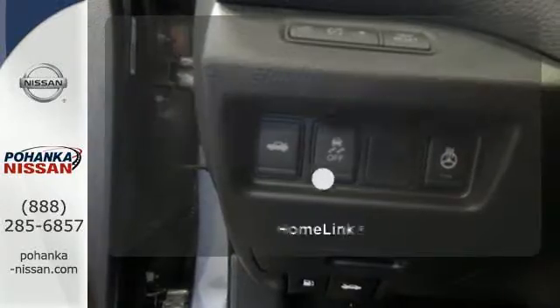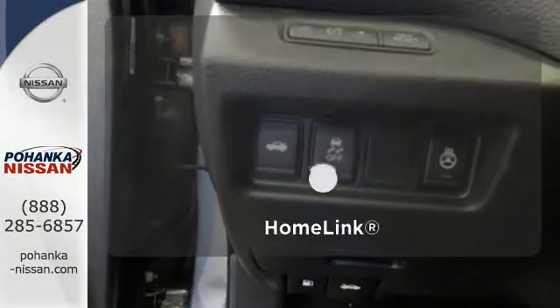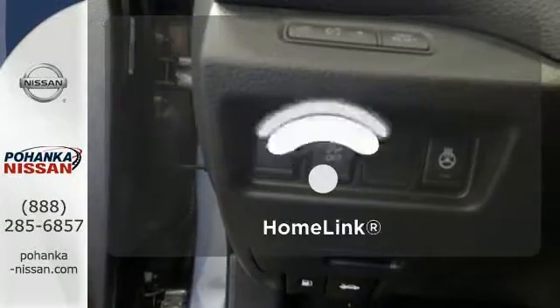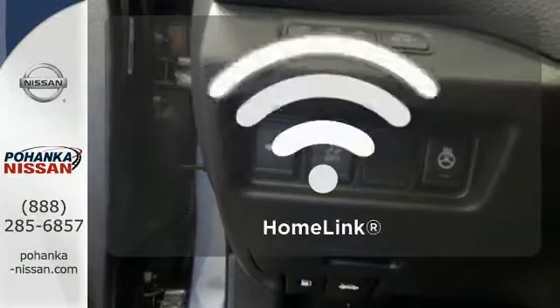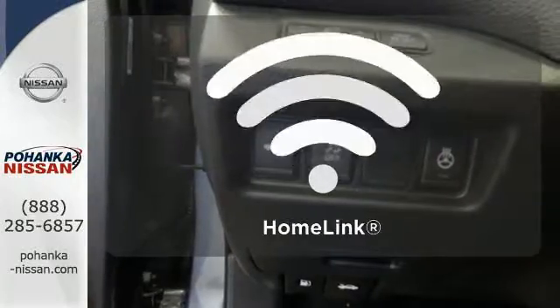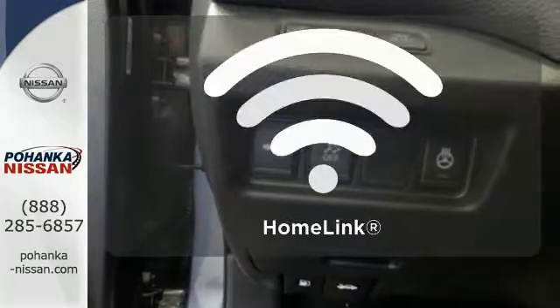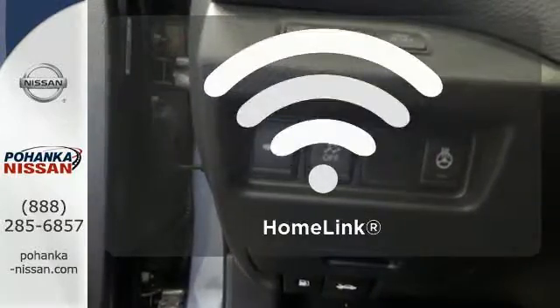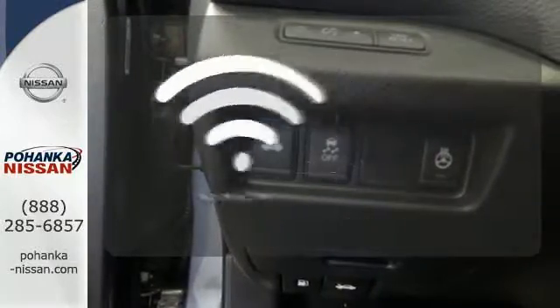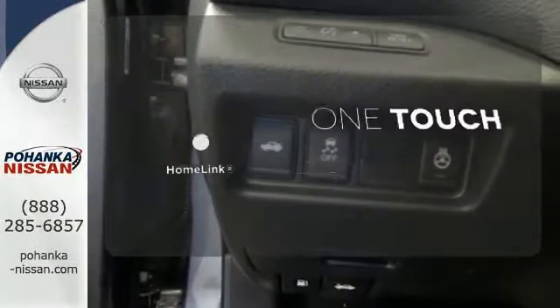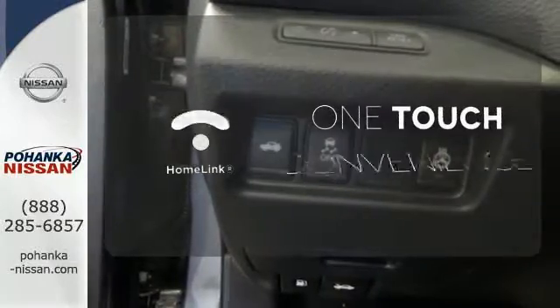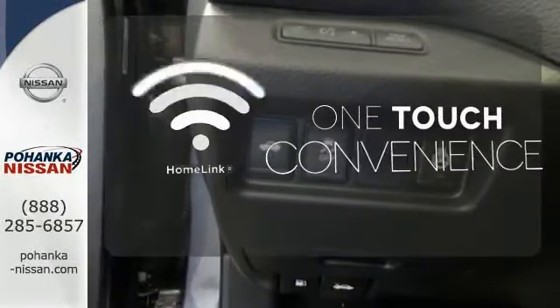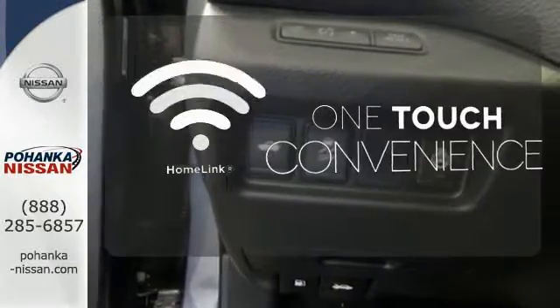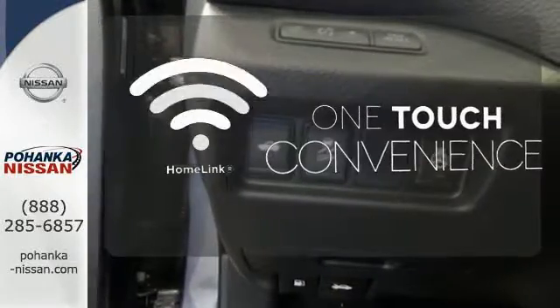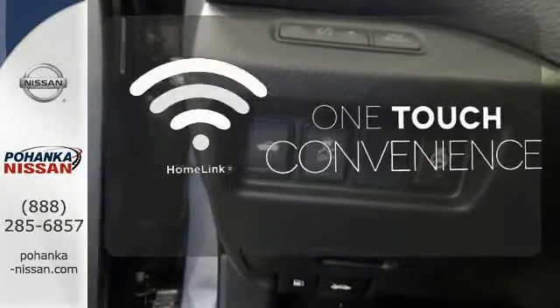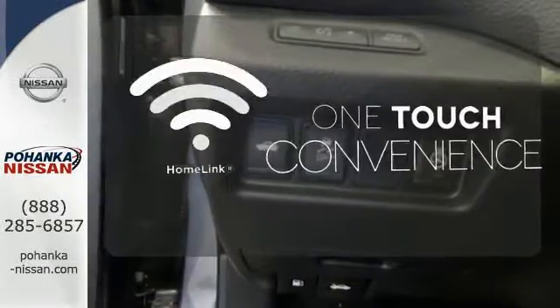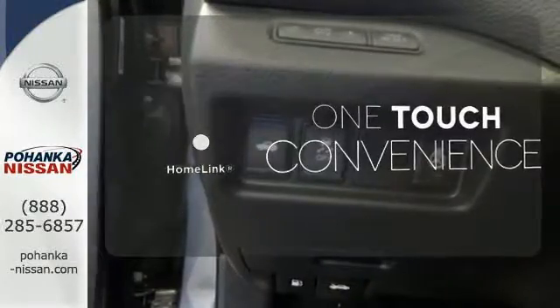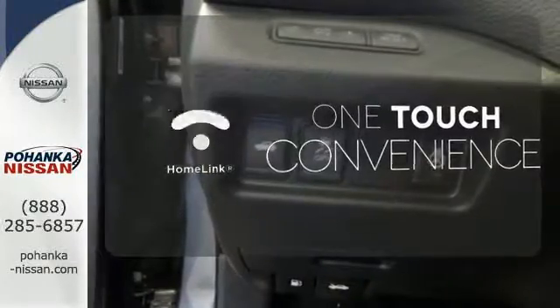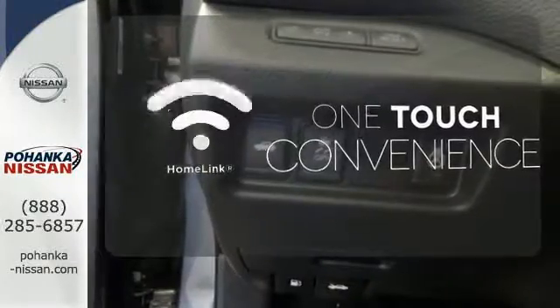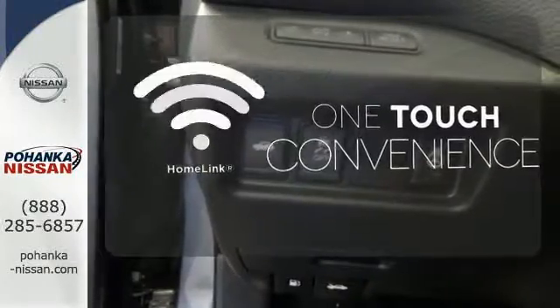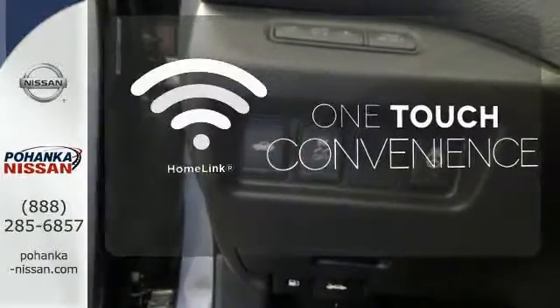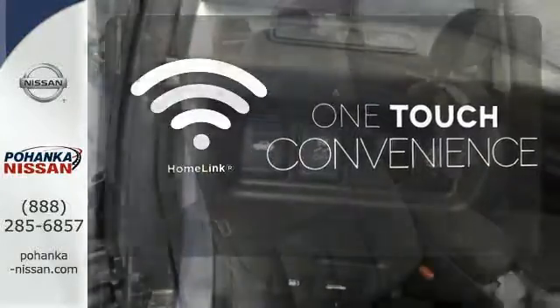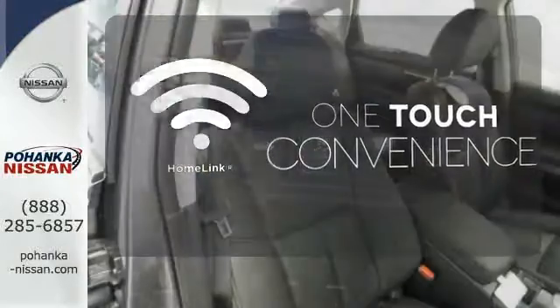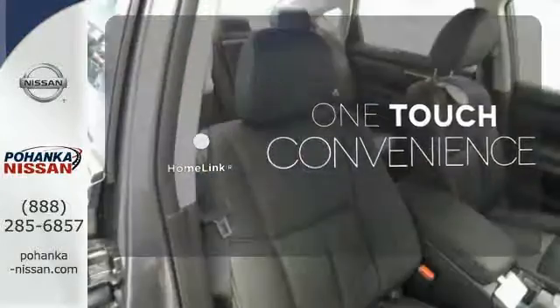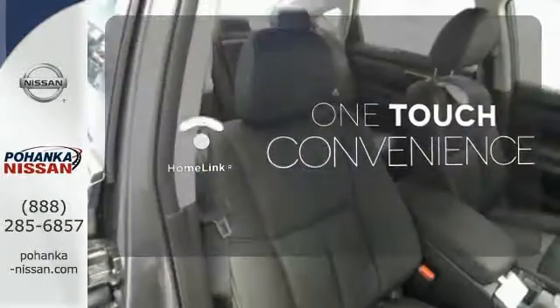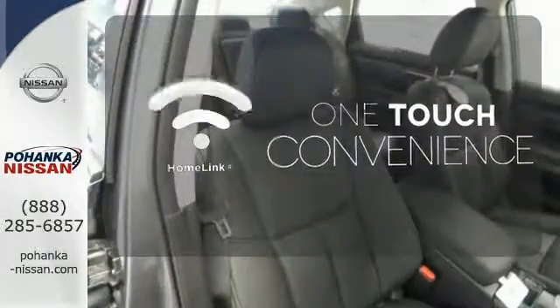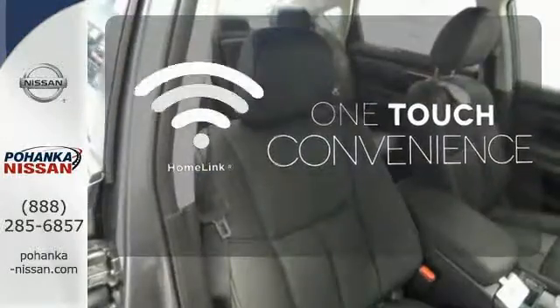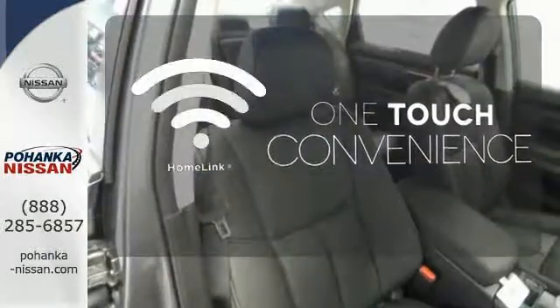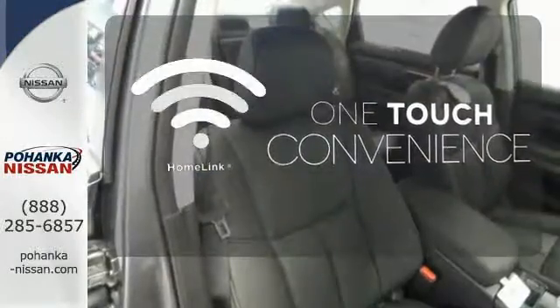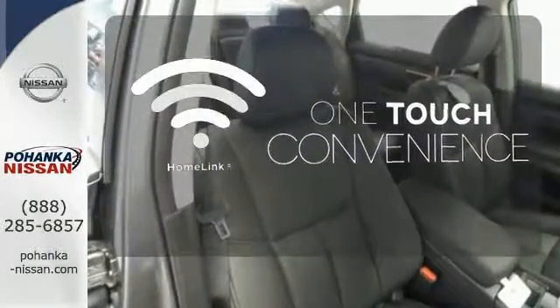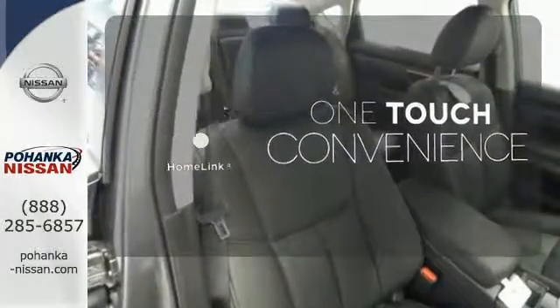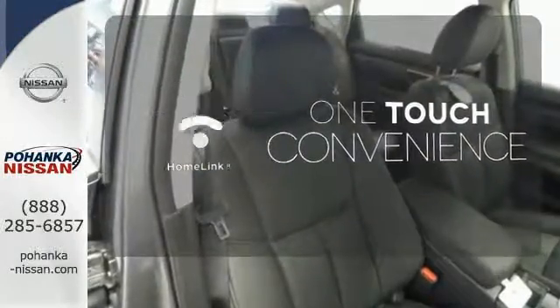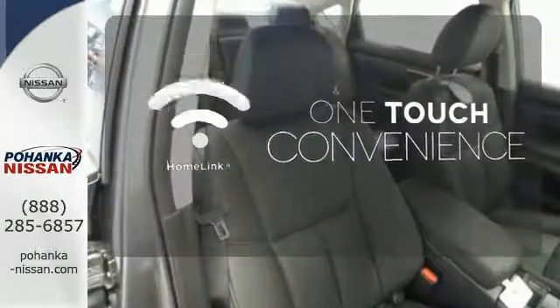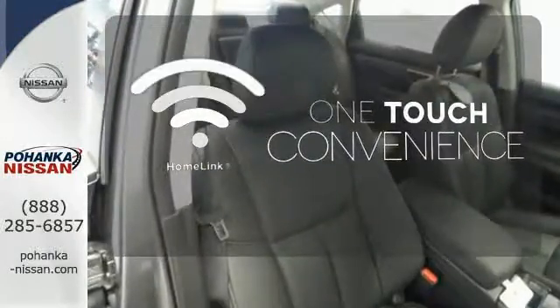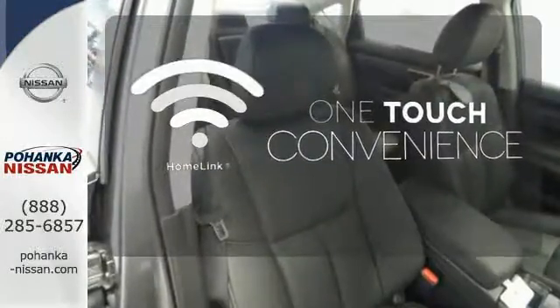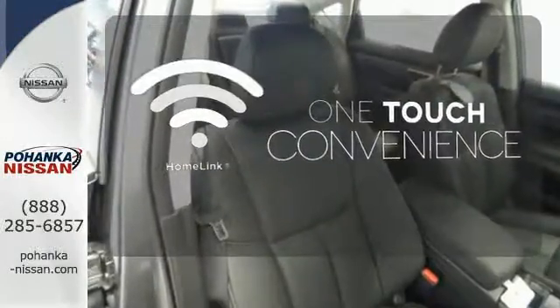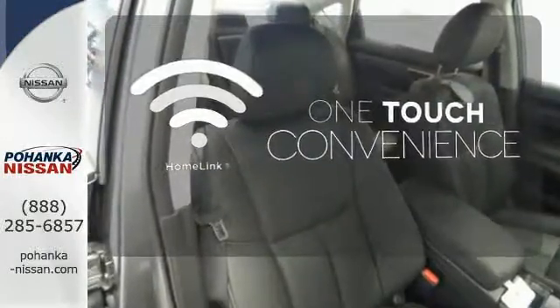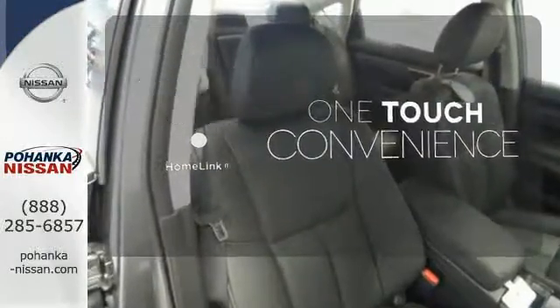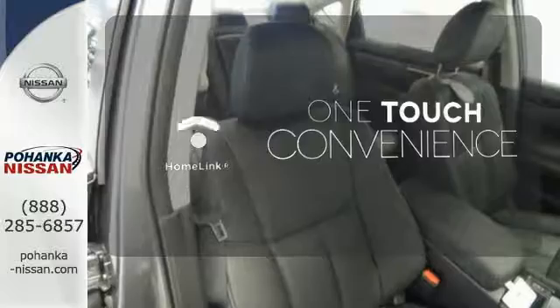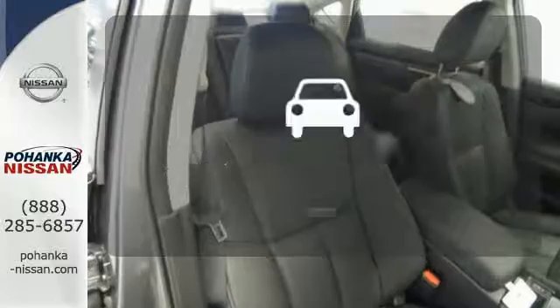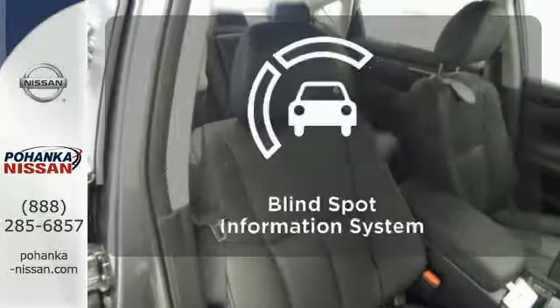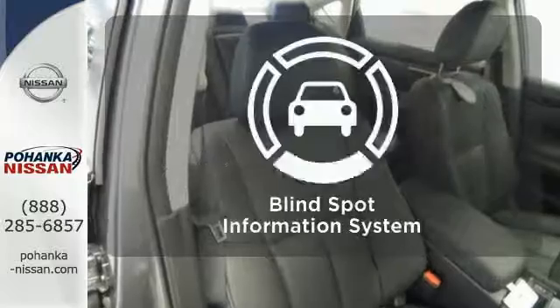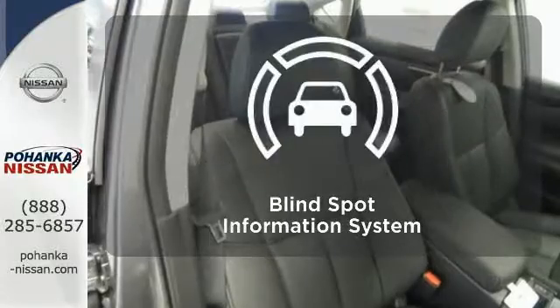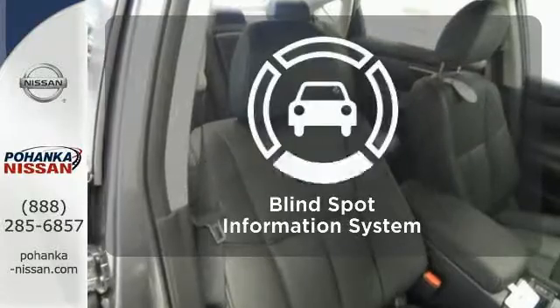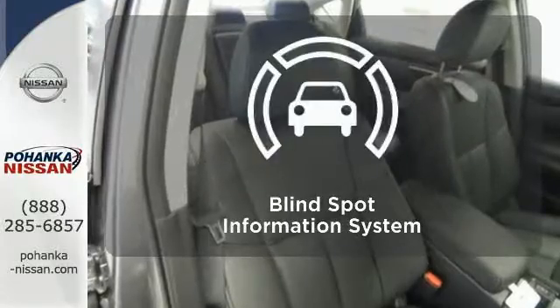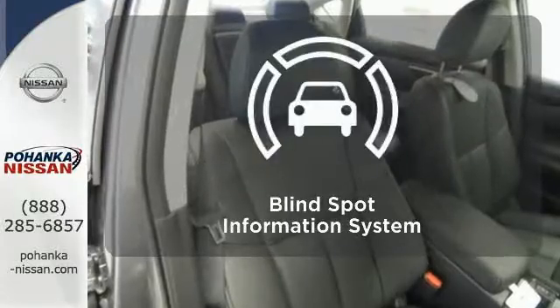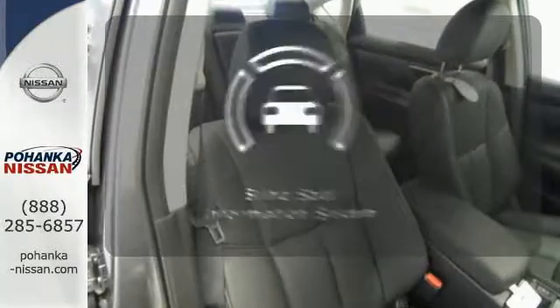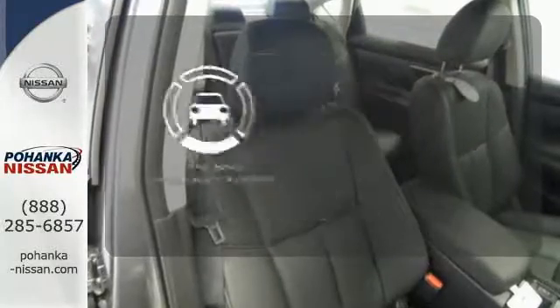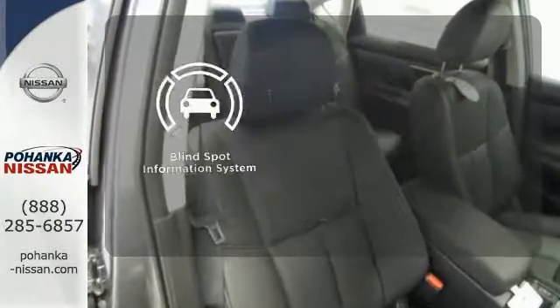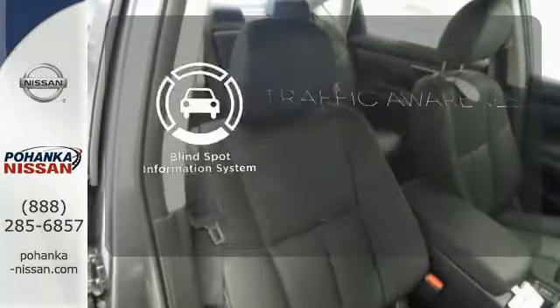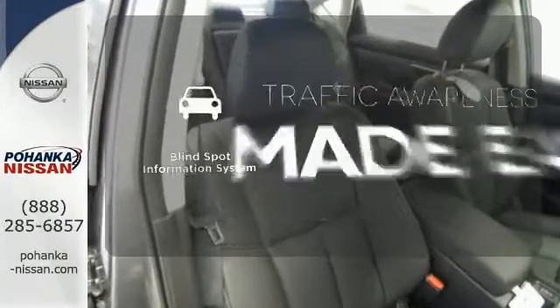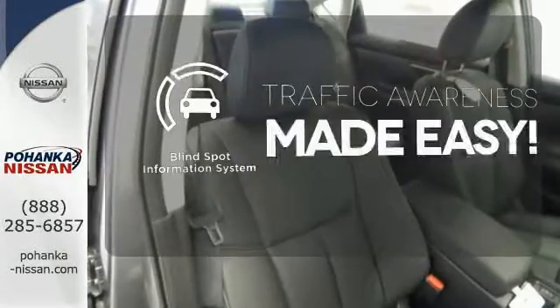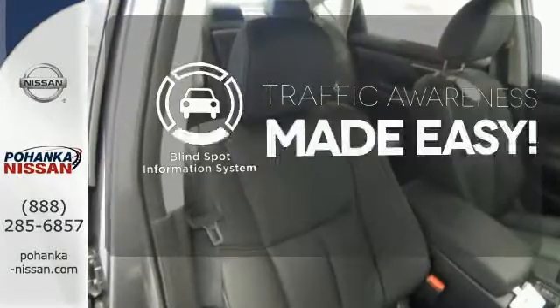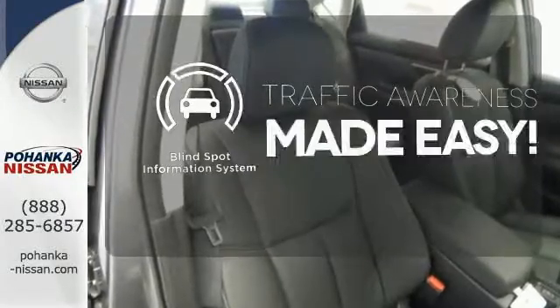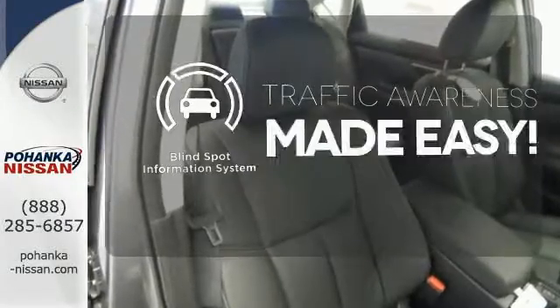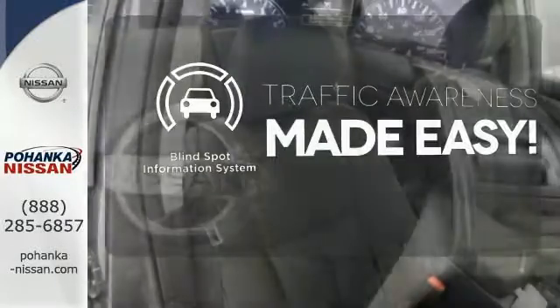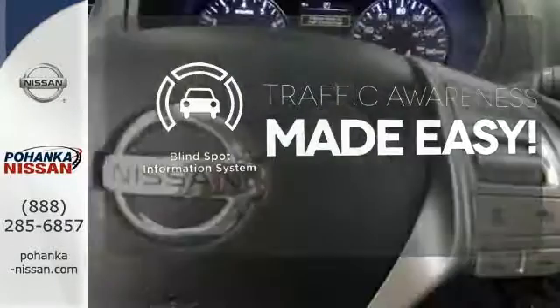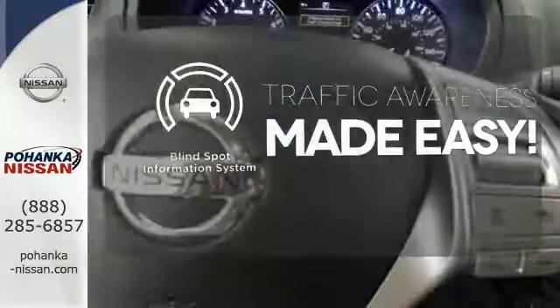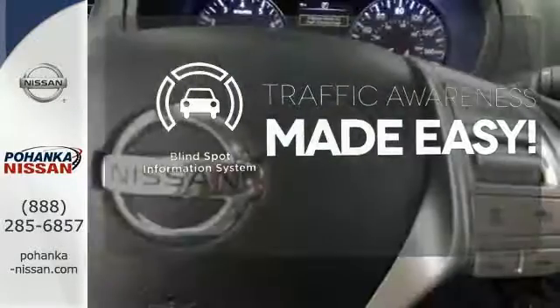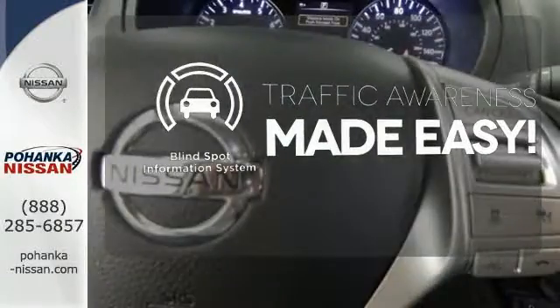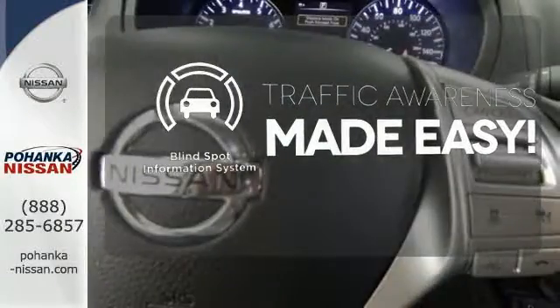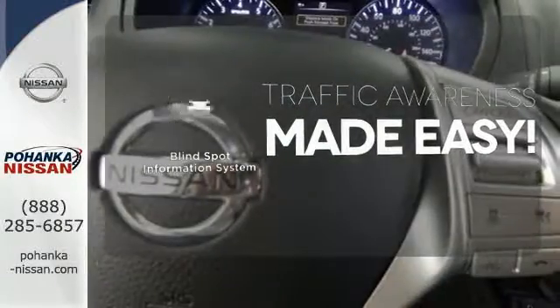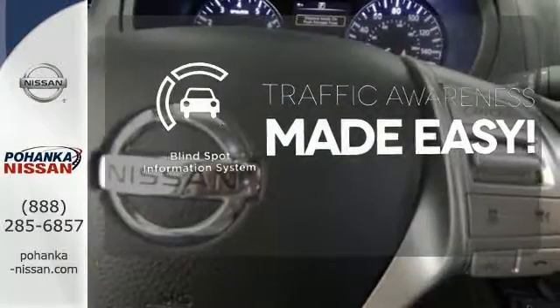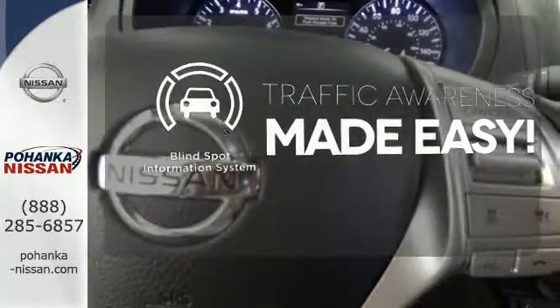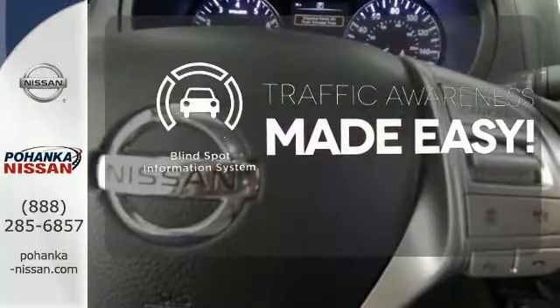With Homelink, one touch makes your arrival as welcoming as if you'd never left. The blind spot indicator helps you maneuver through traffic.